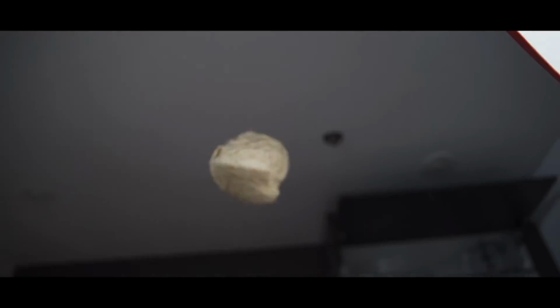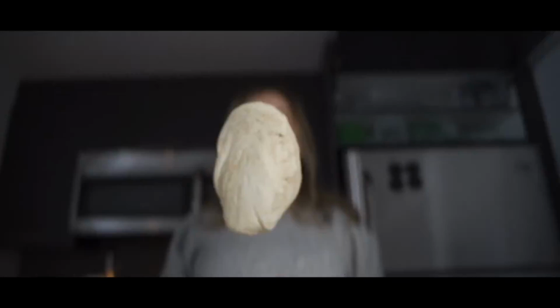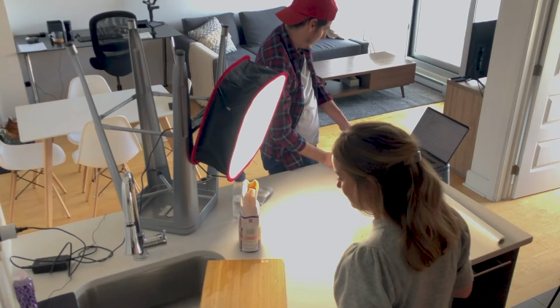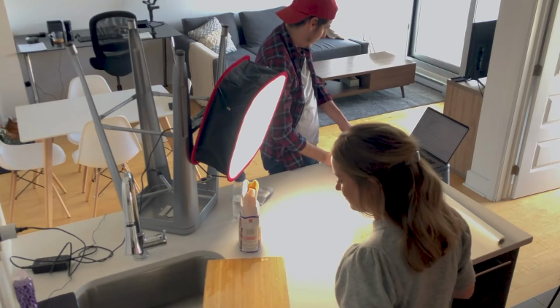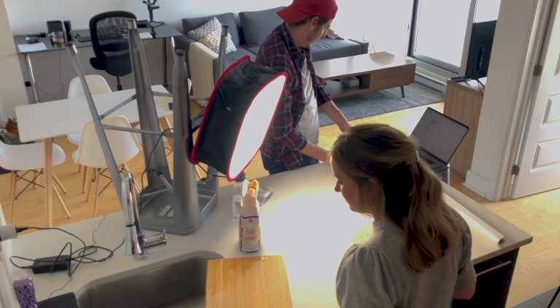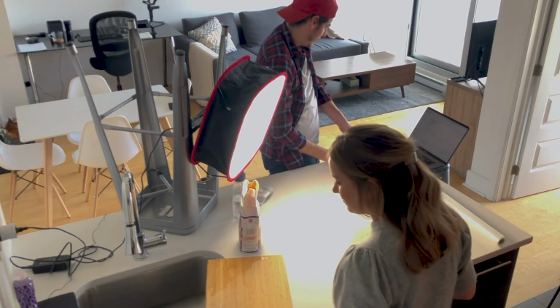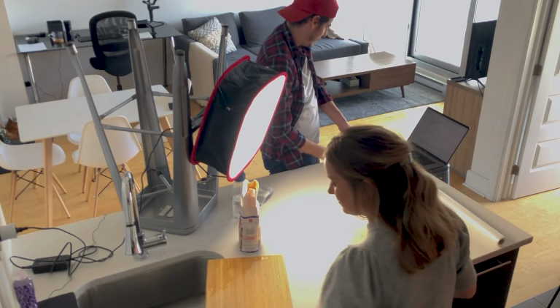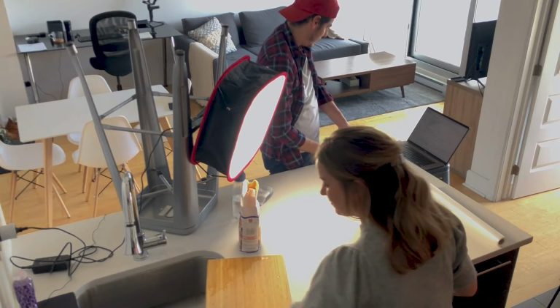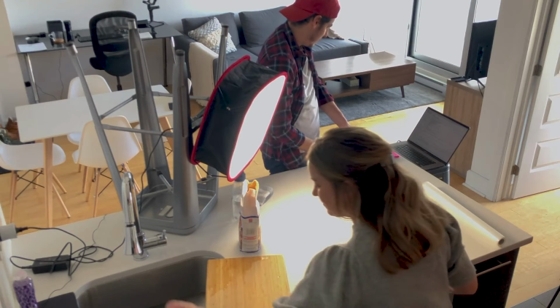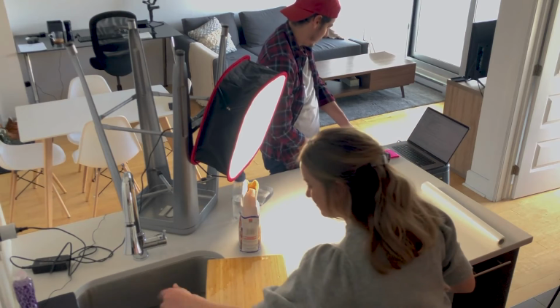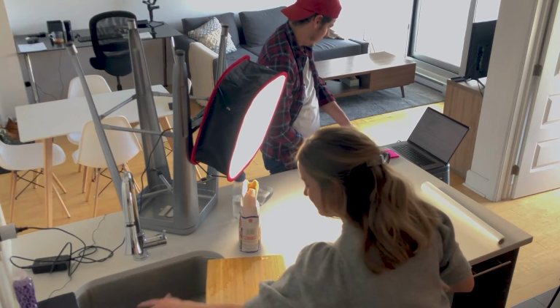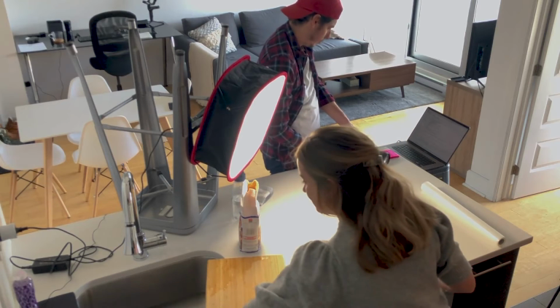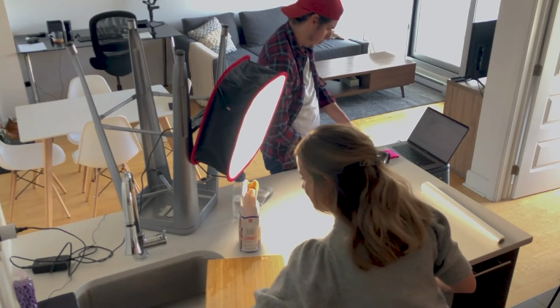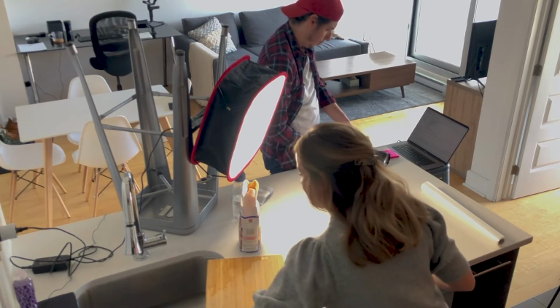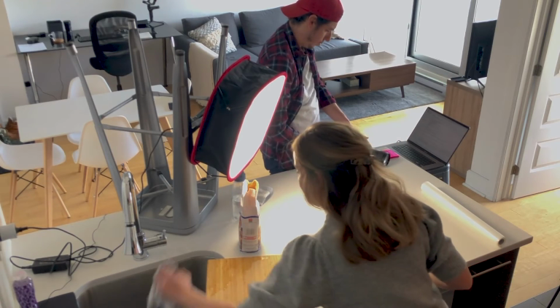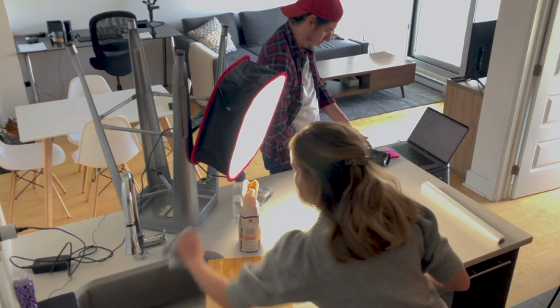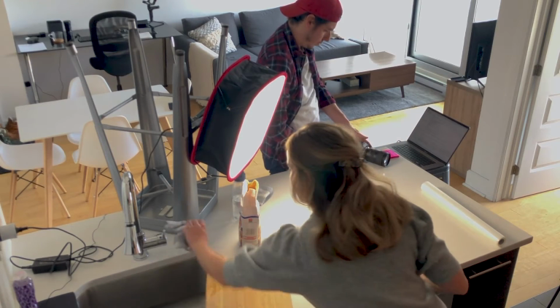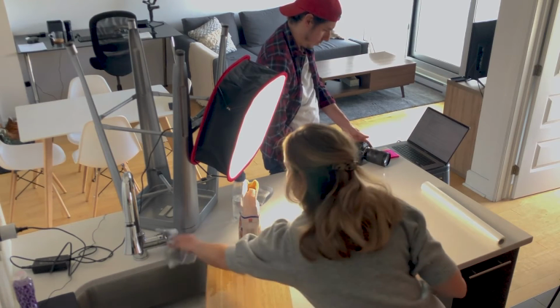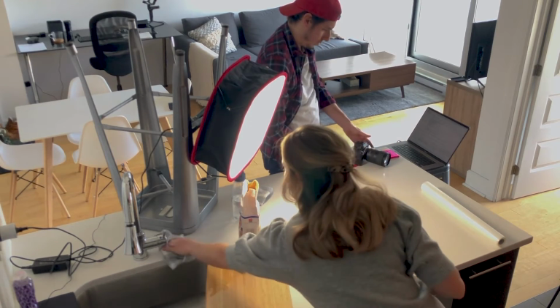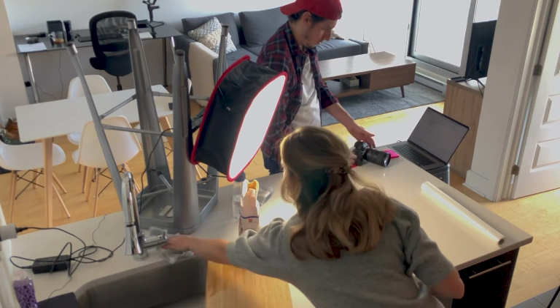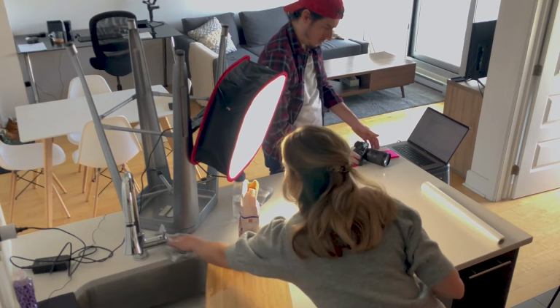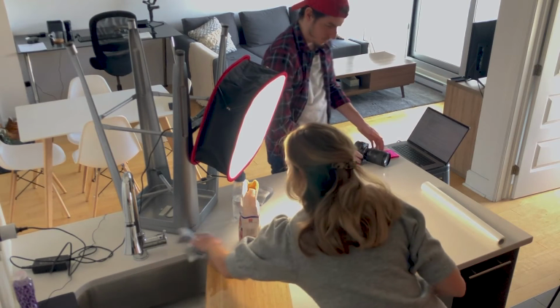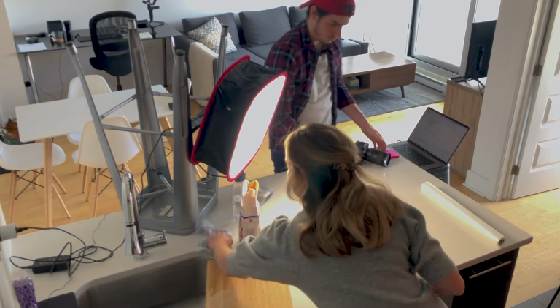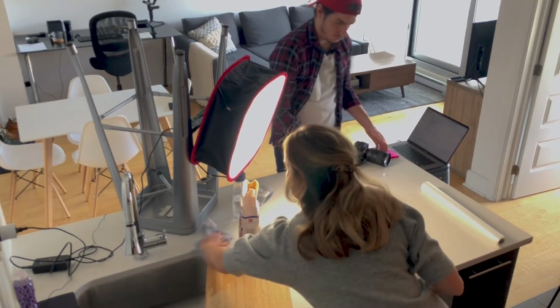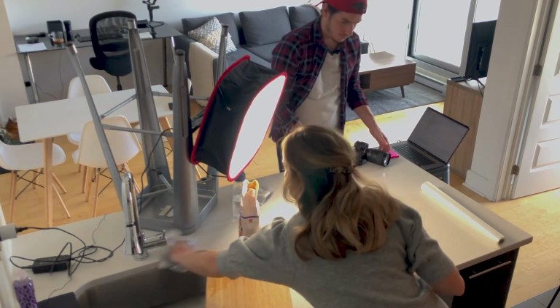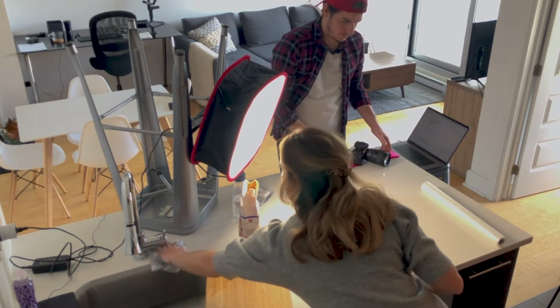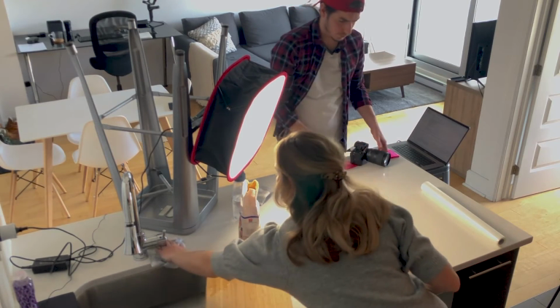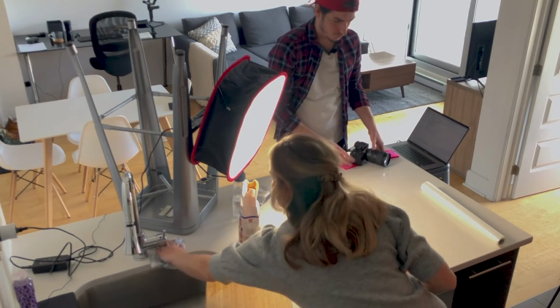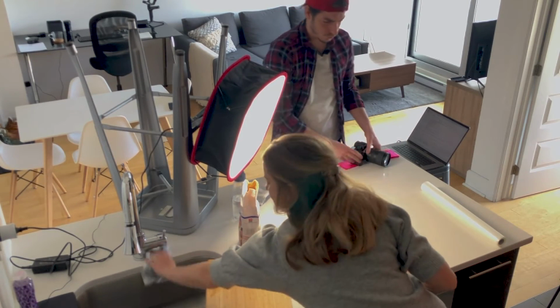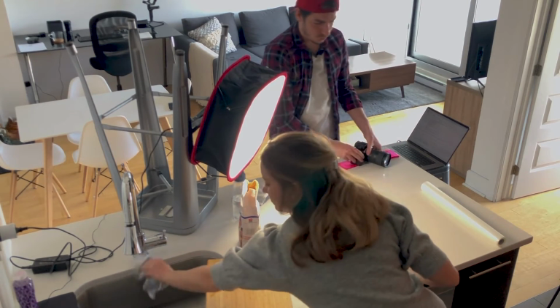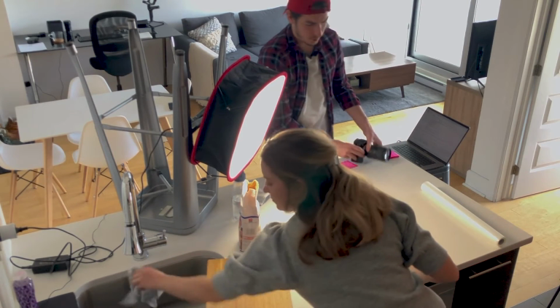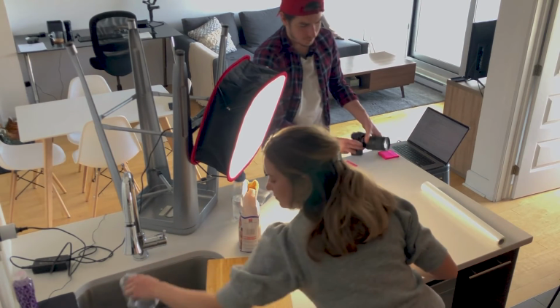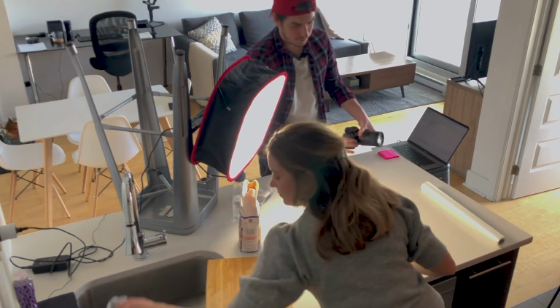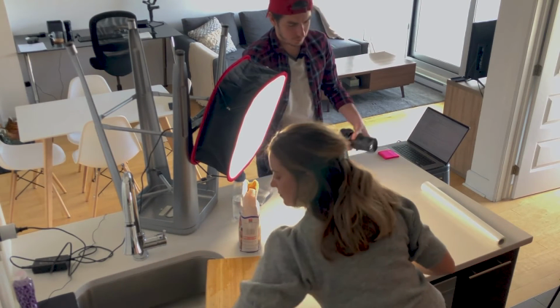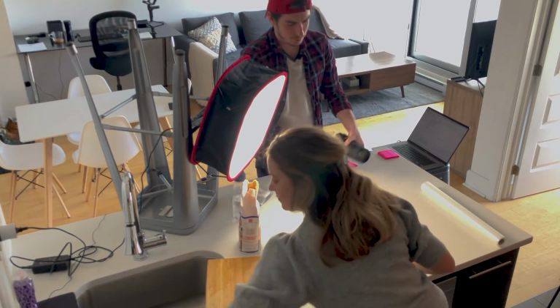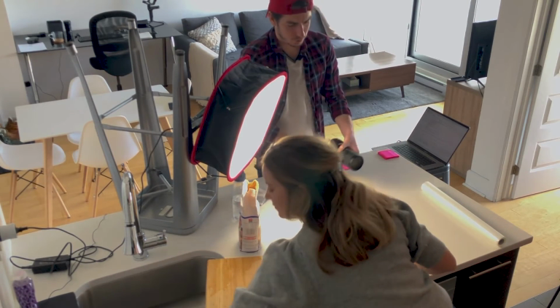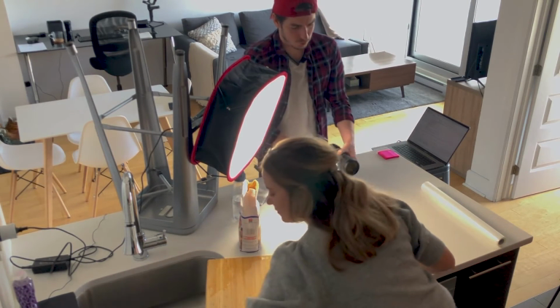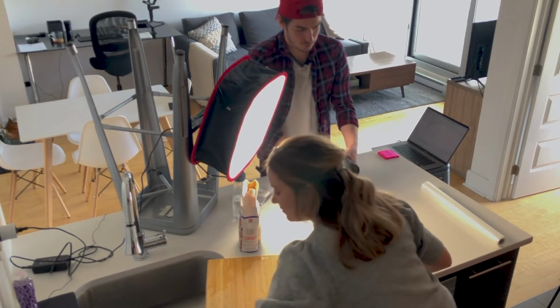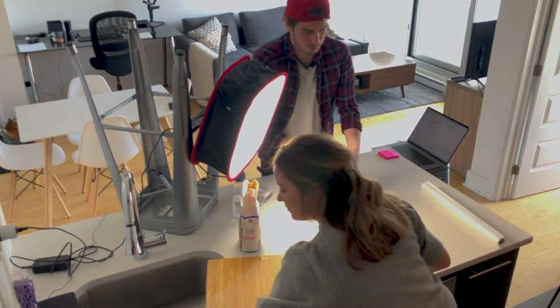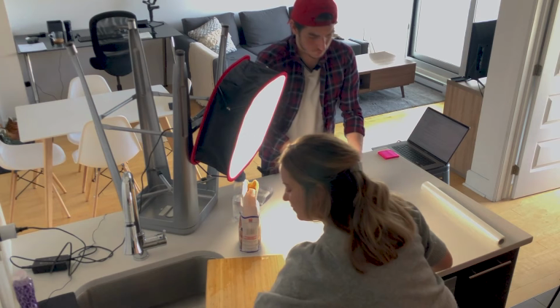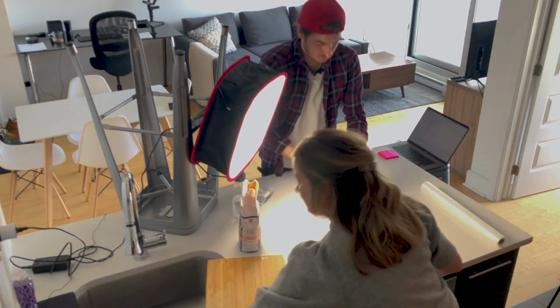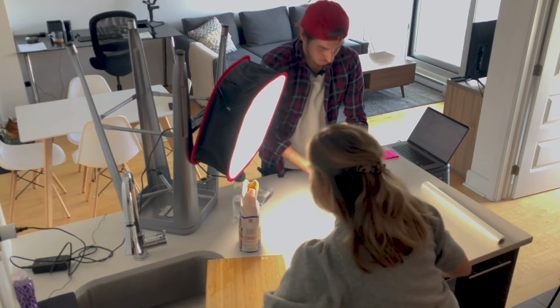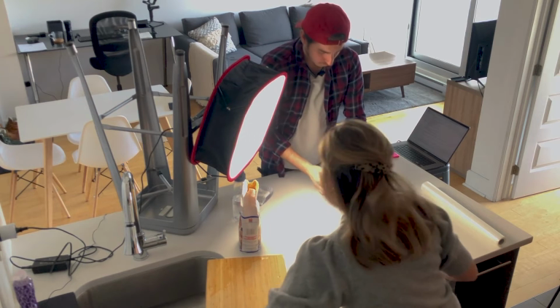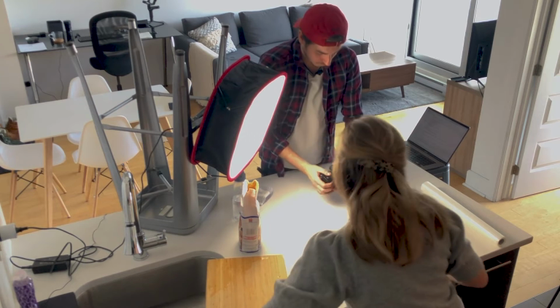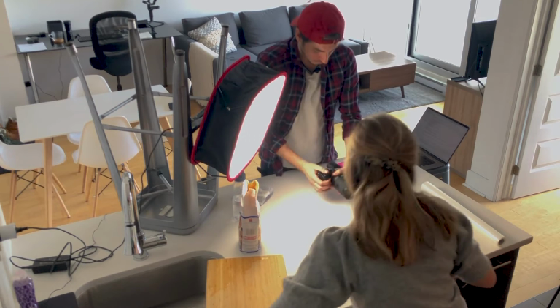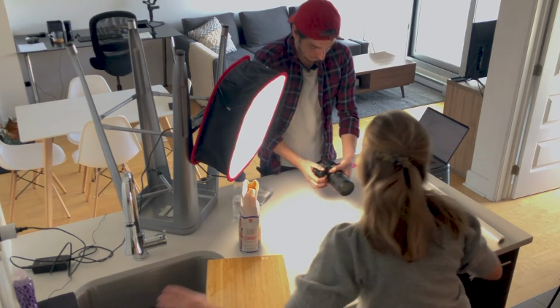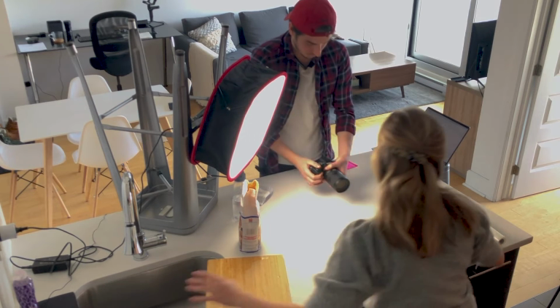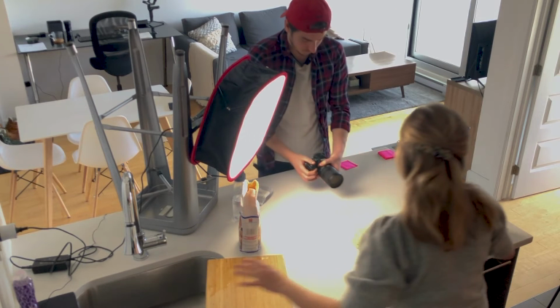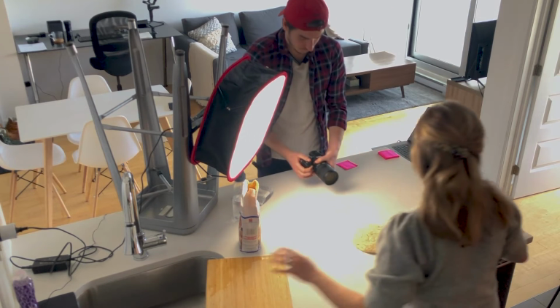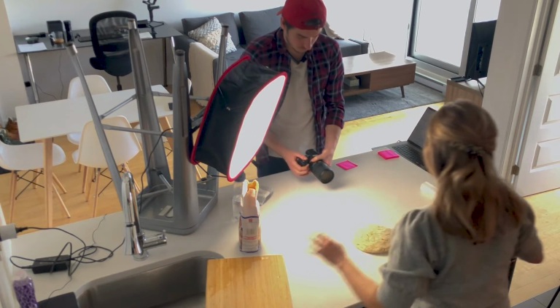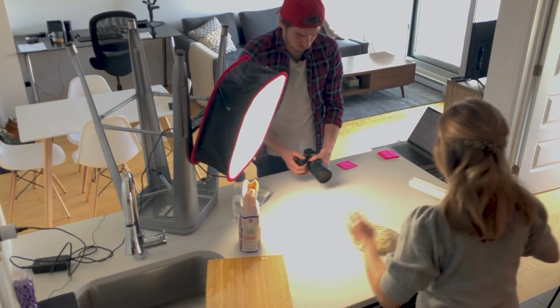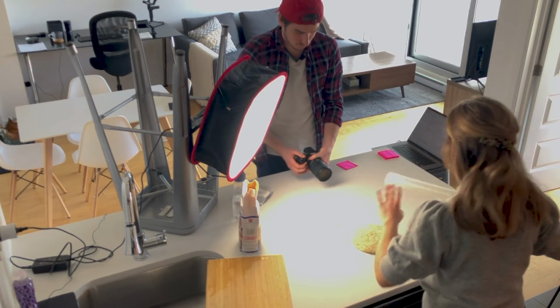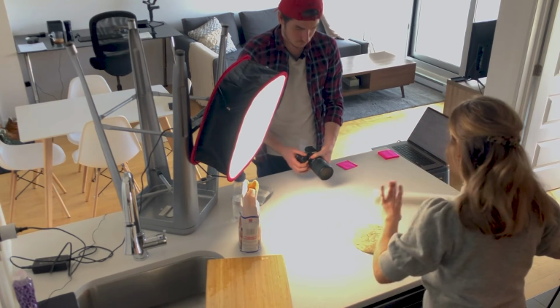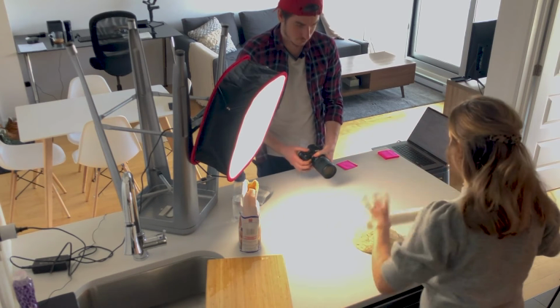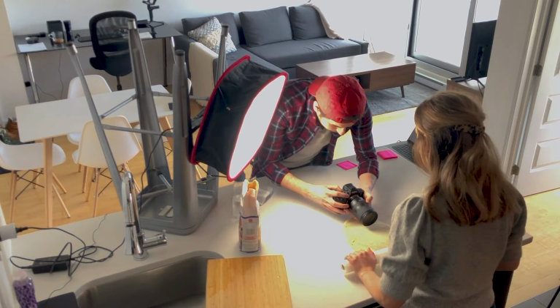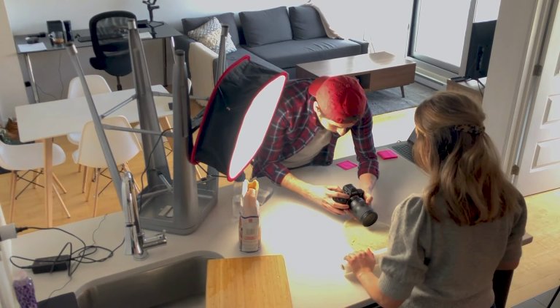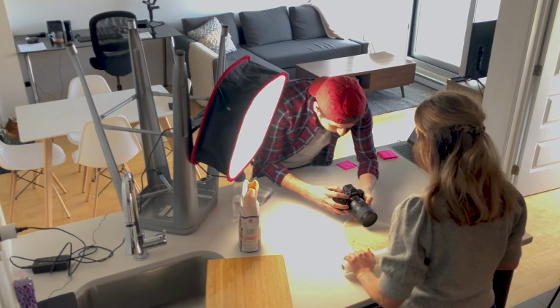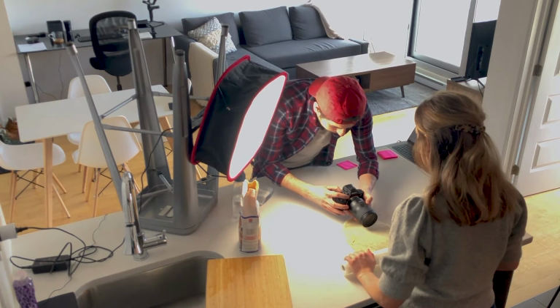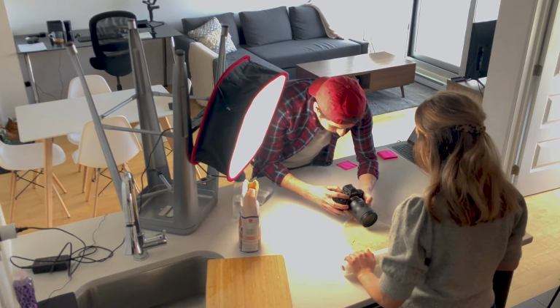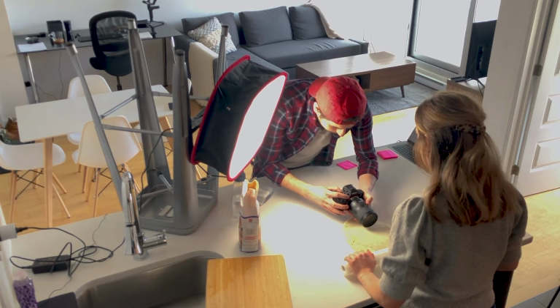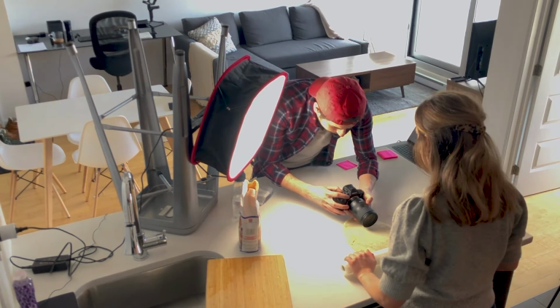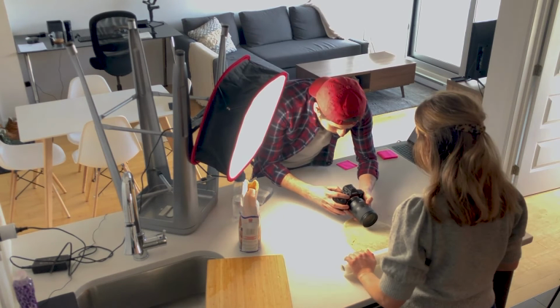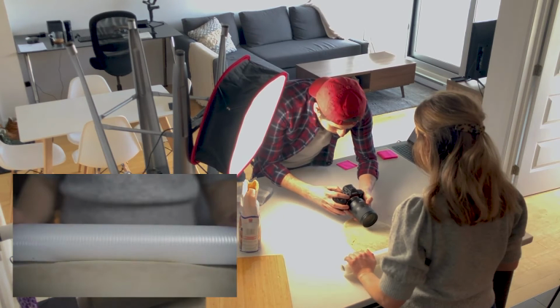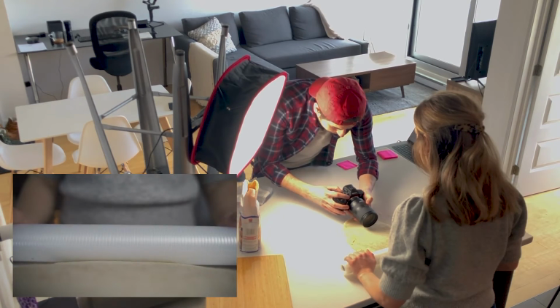The next one is with the rolling pin. Basically, you roll the dough and I just follow the movement.